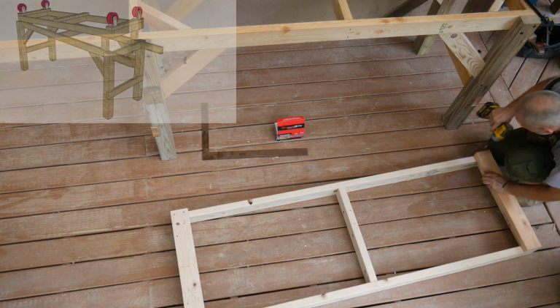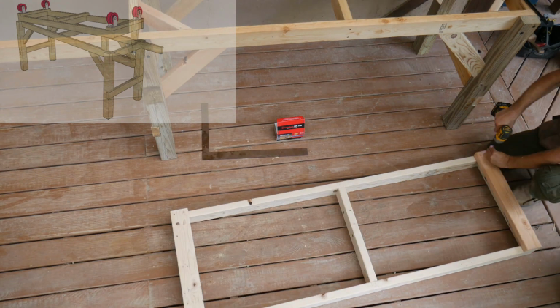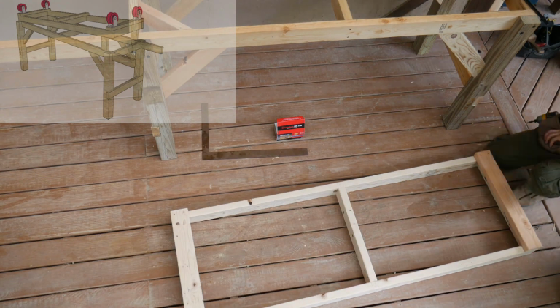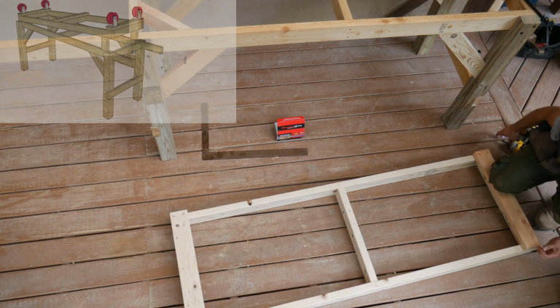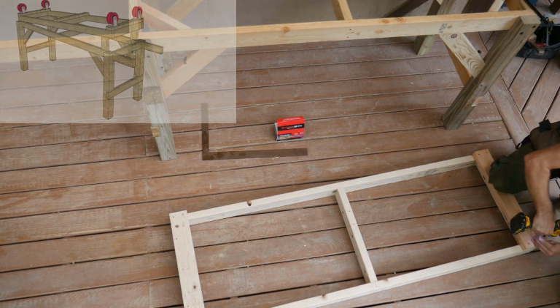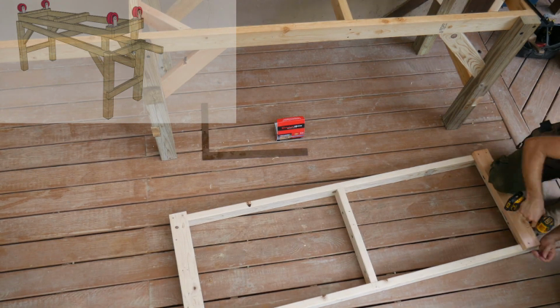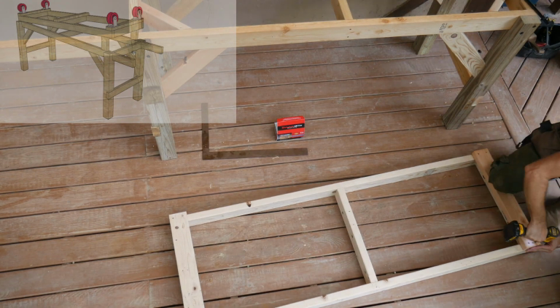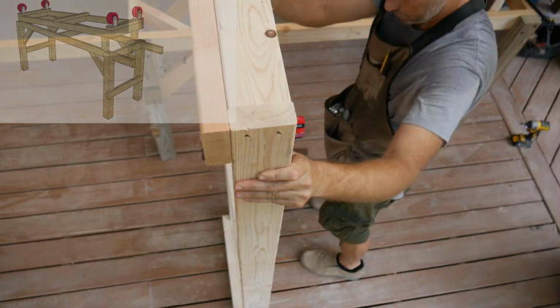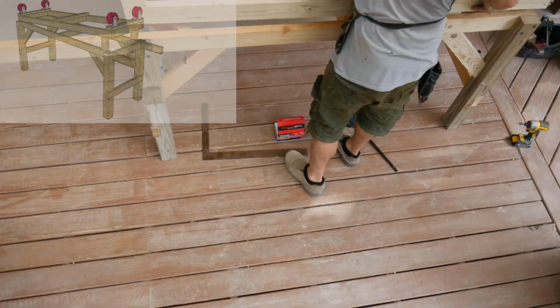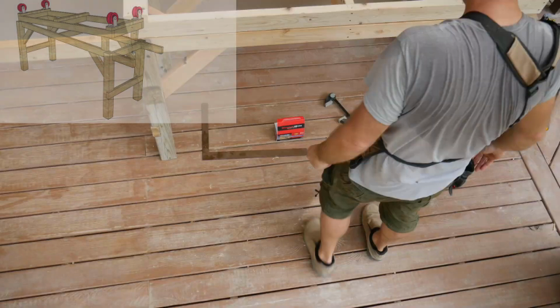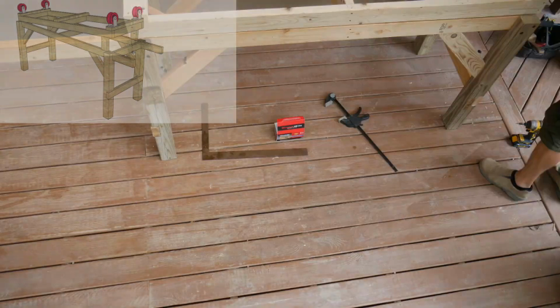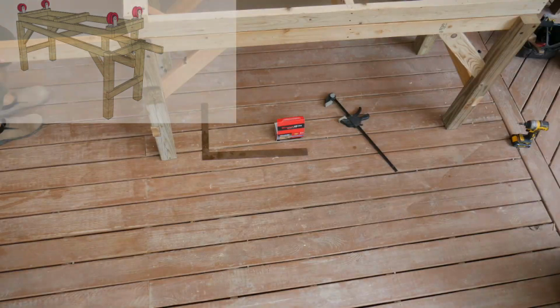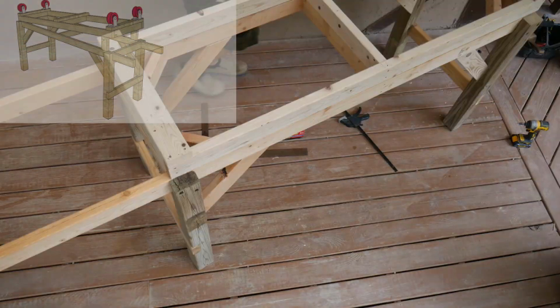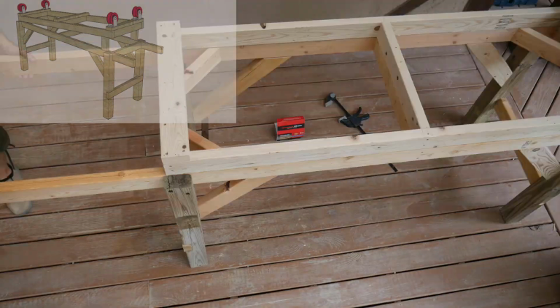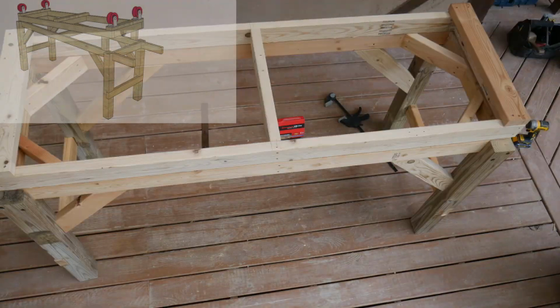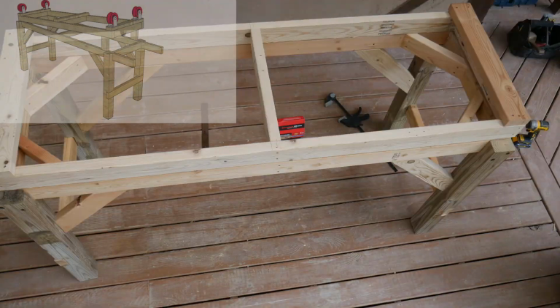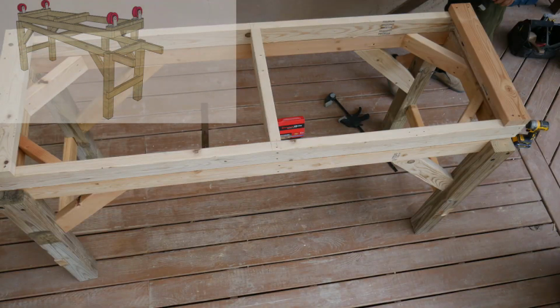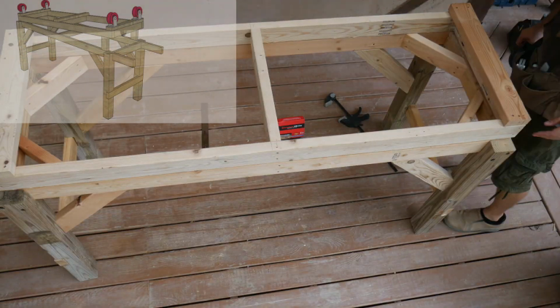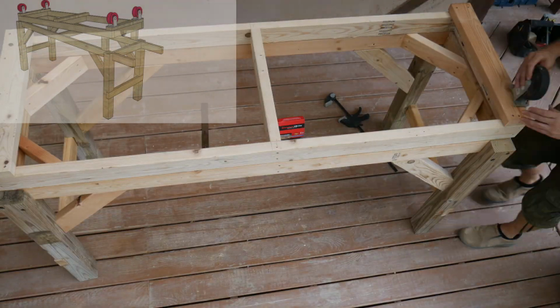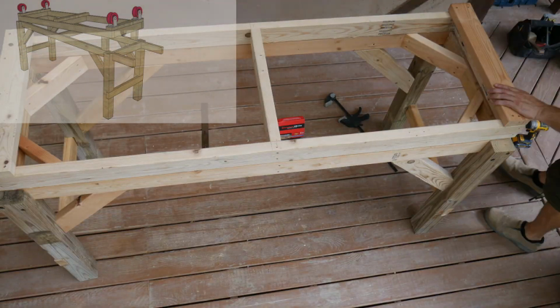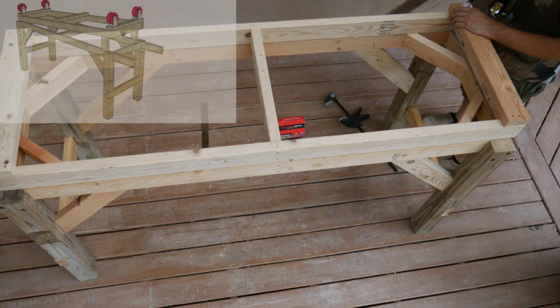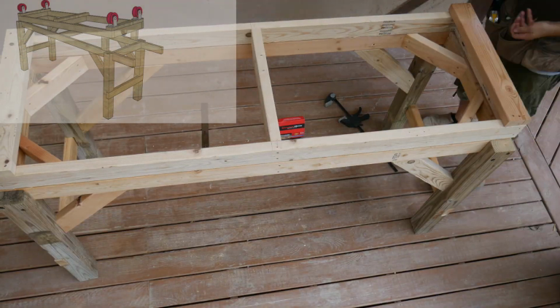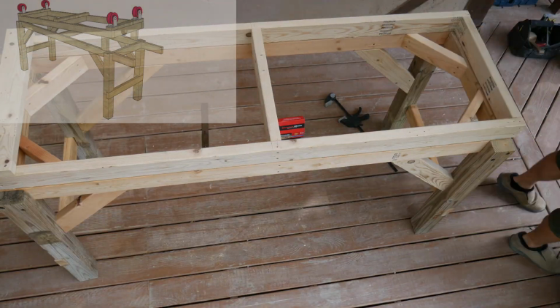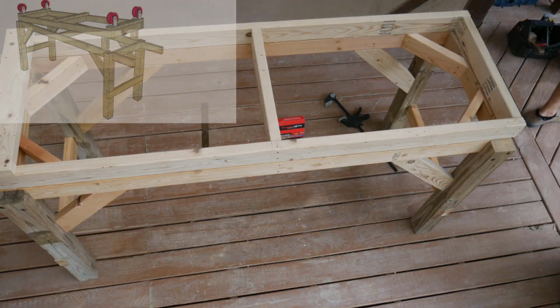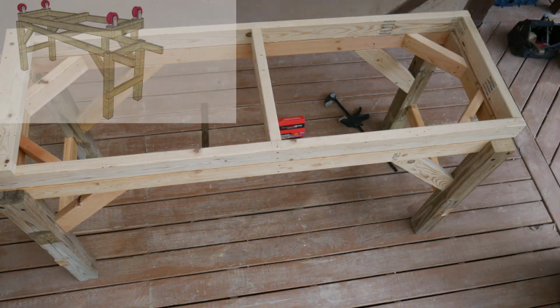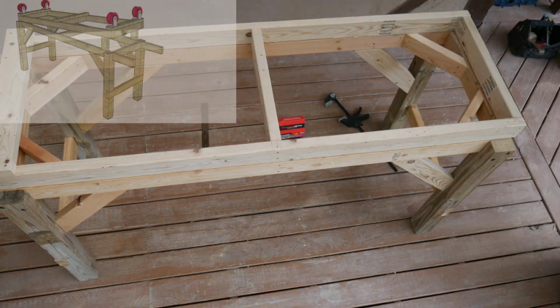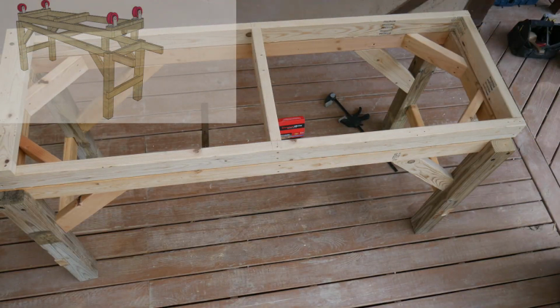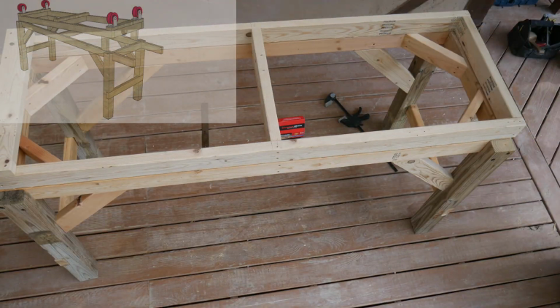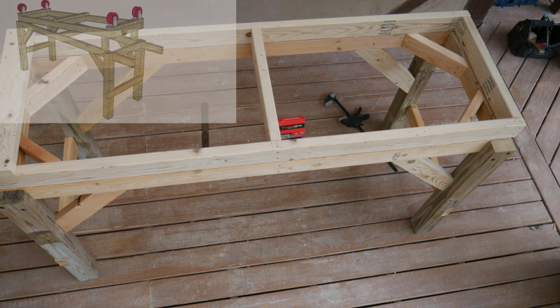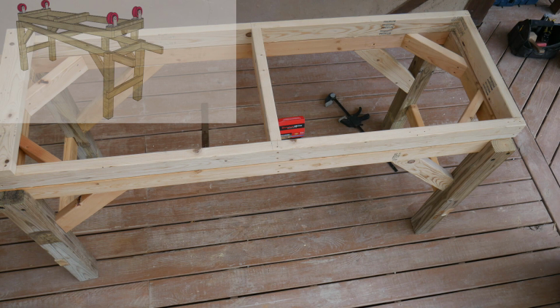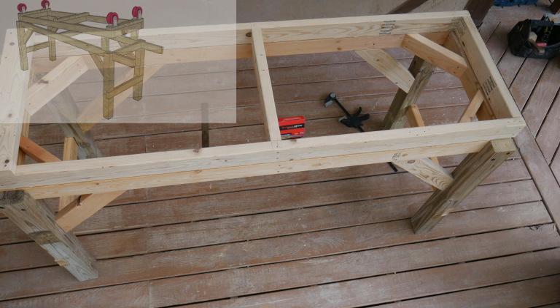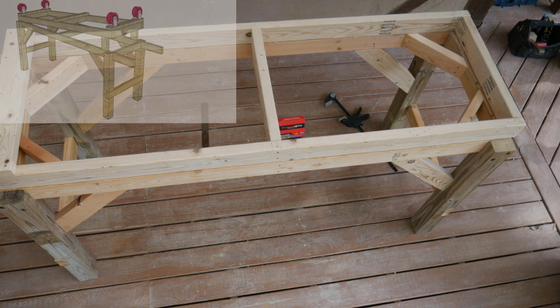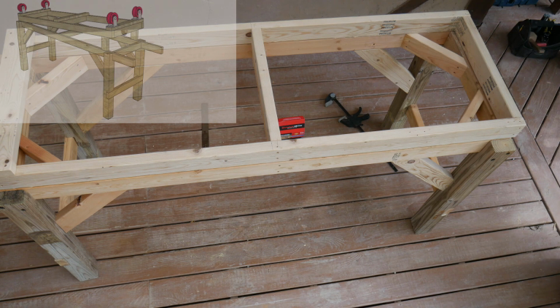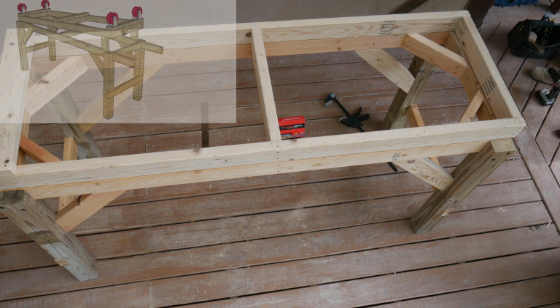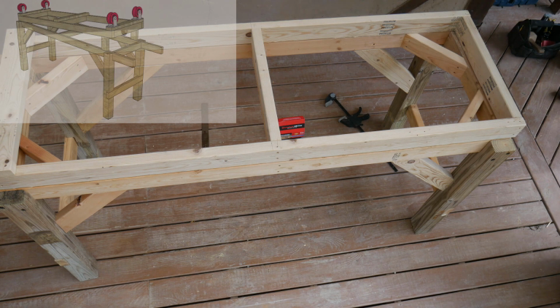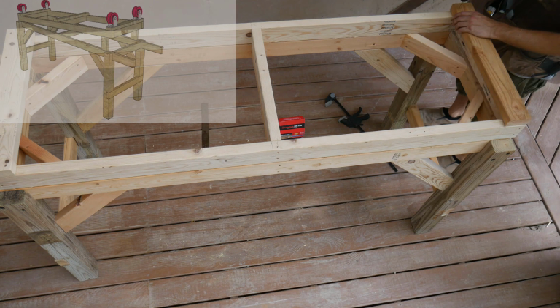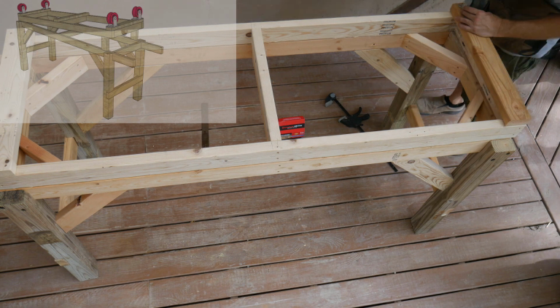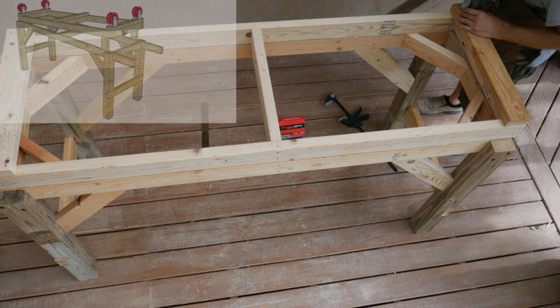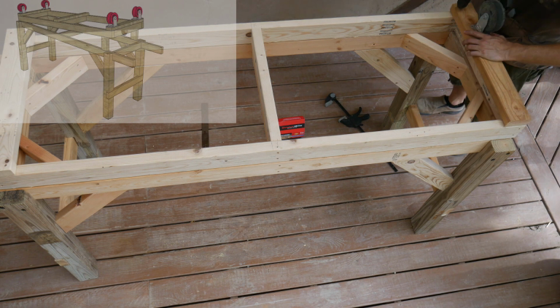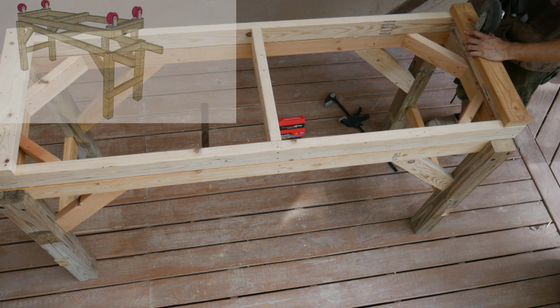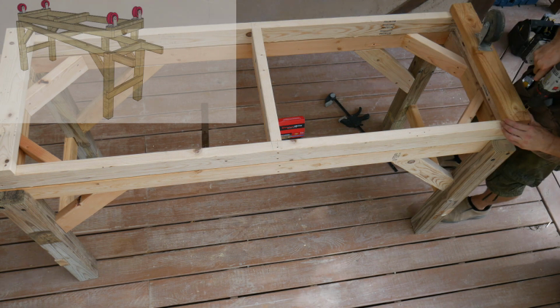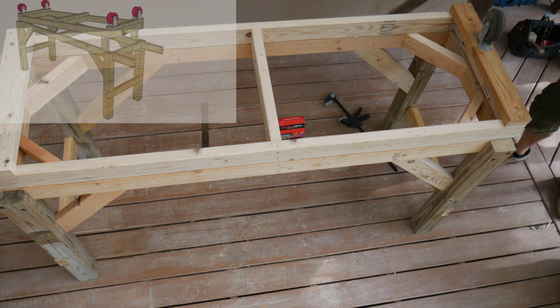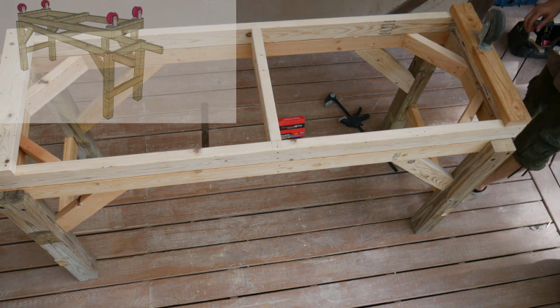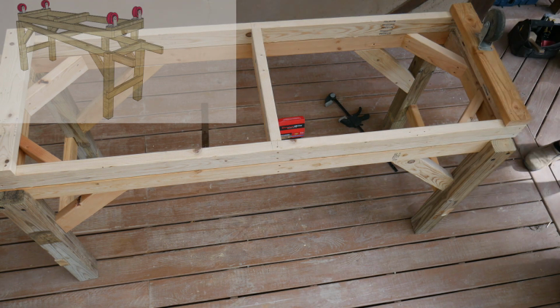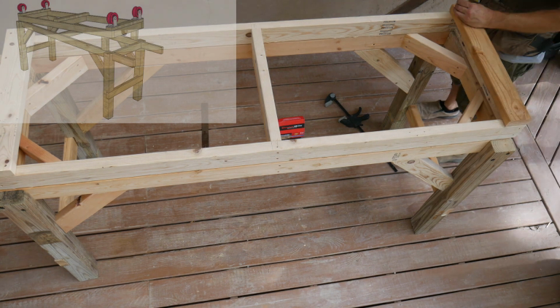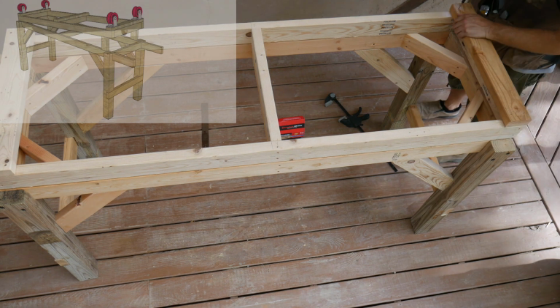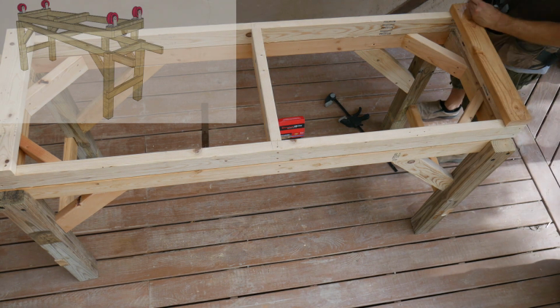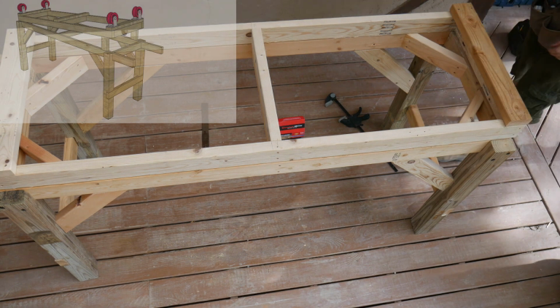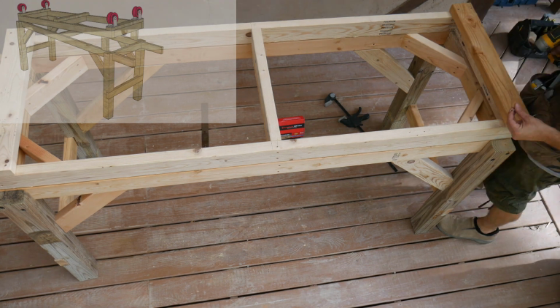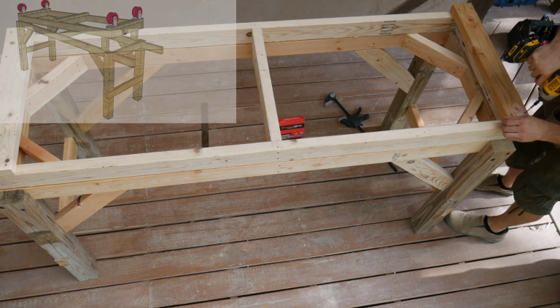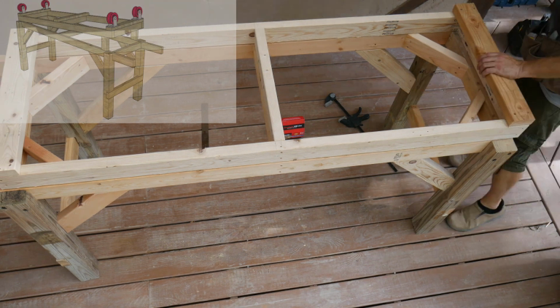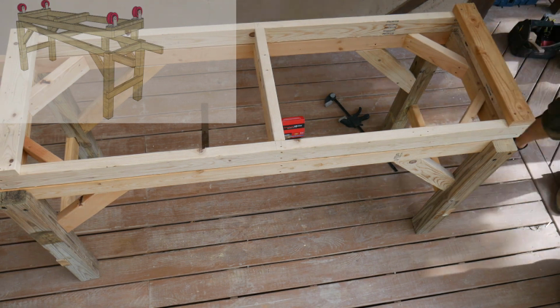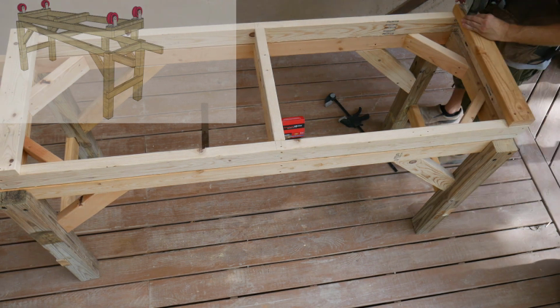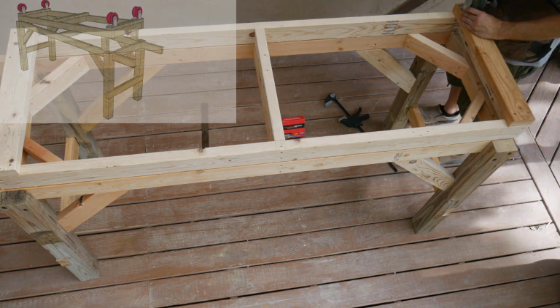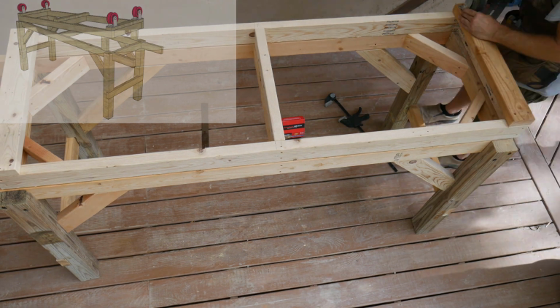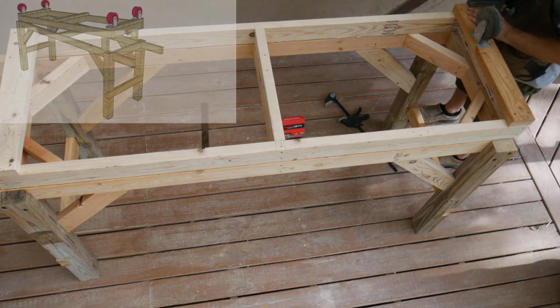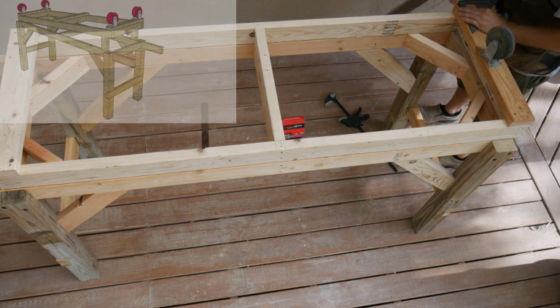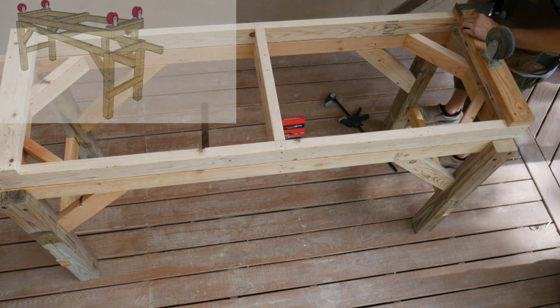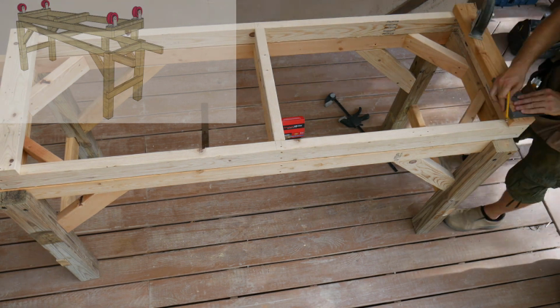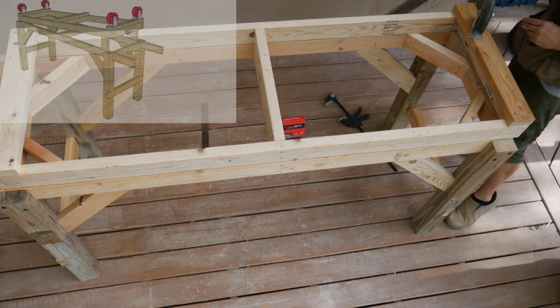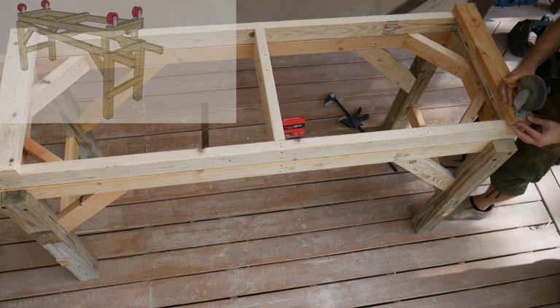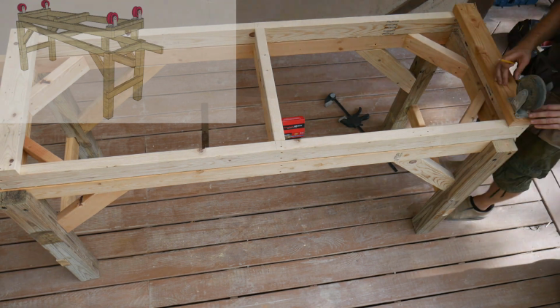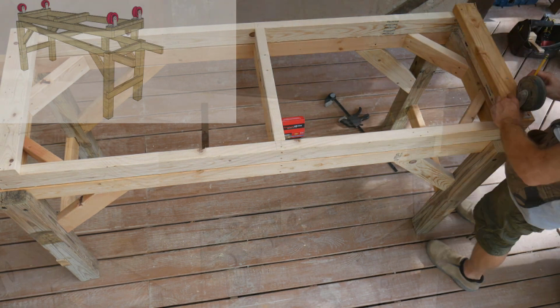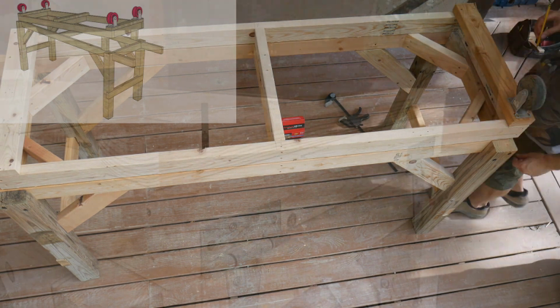The barrel cradle is another two foot by six foot rectangle. I hinge it on one end of the frame to make it easier to adjust the angle of the barrel.